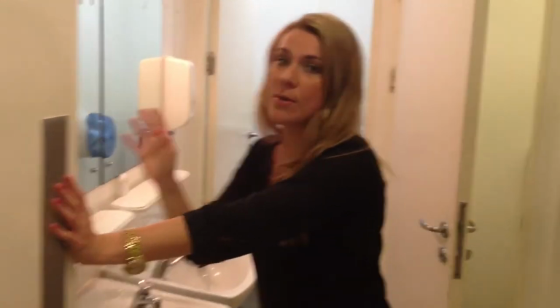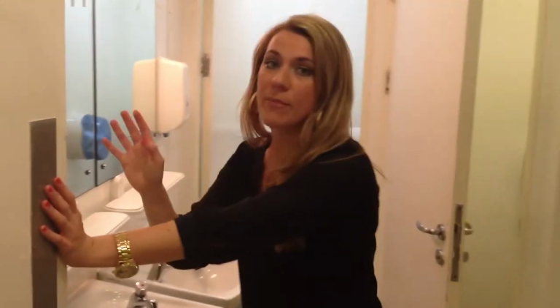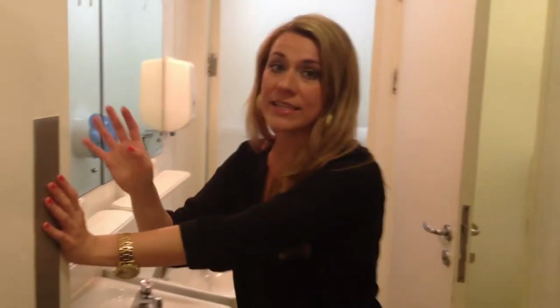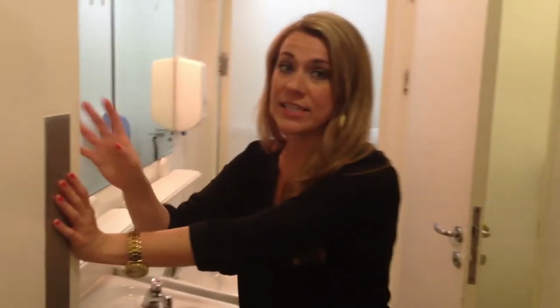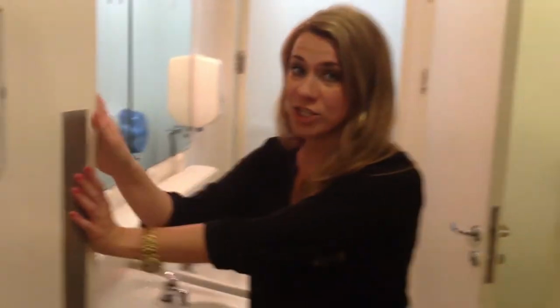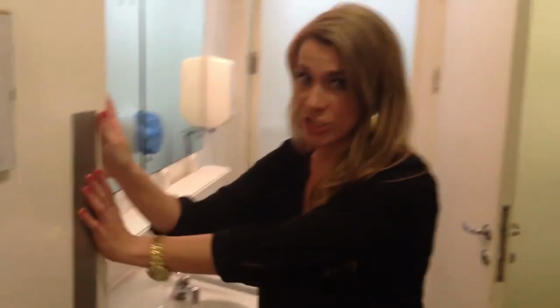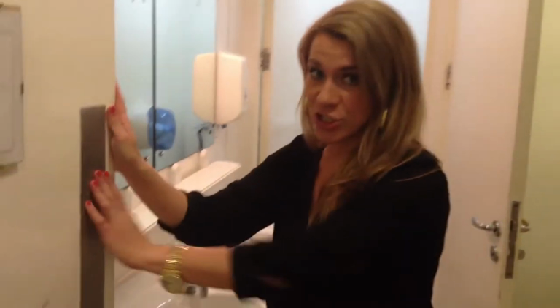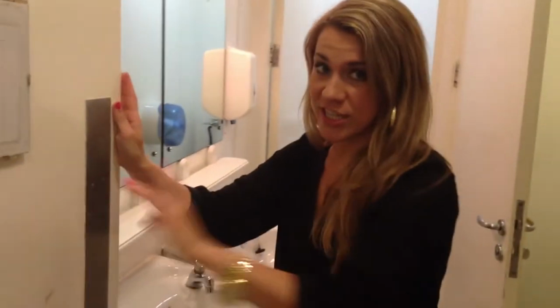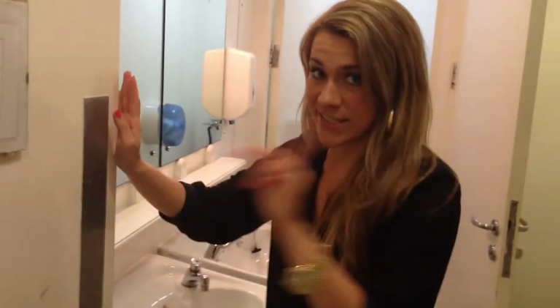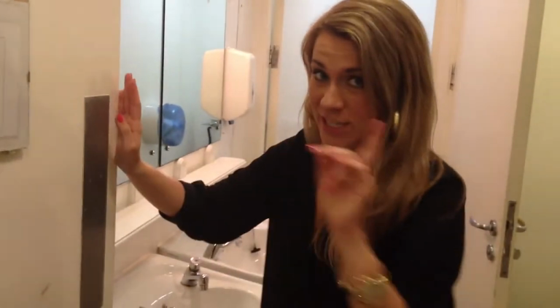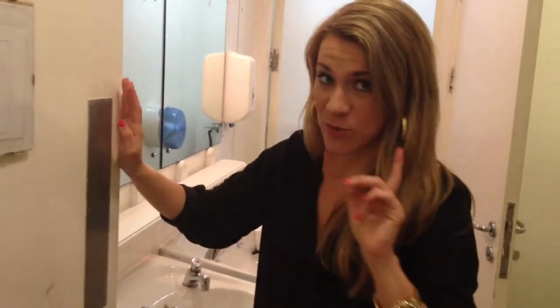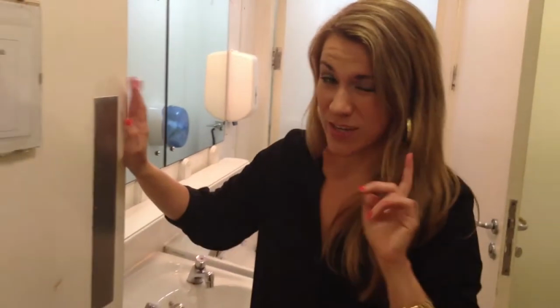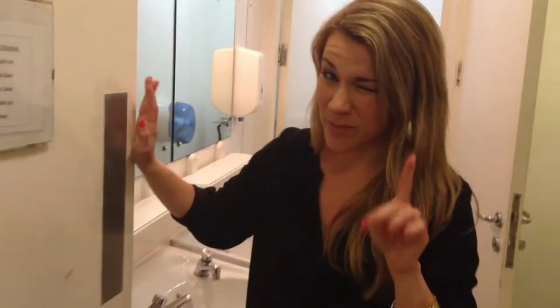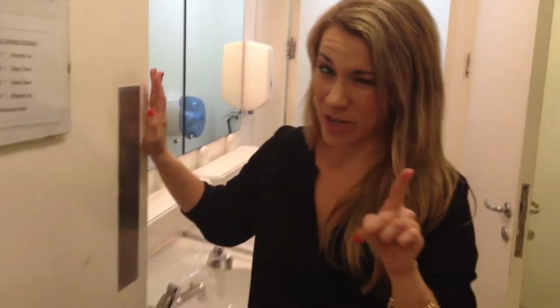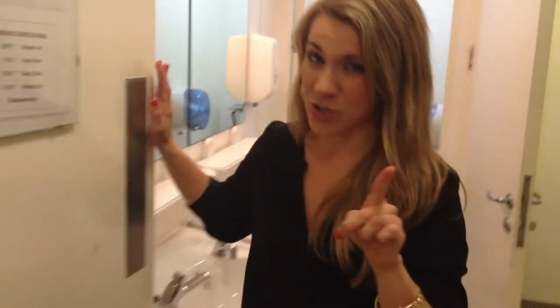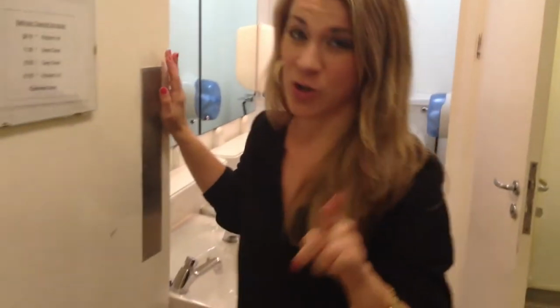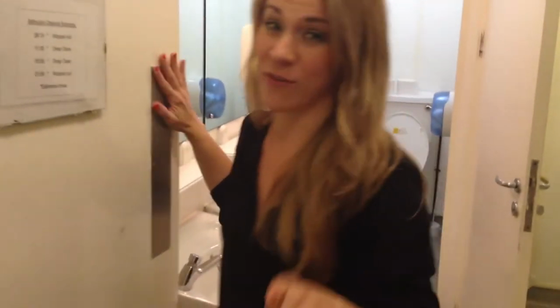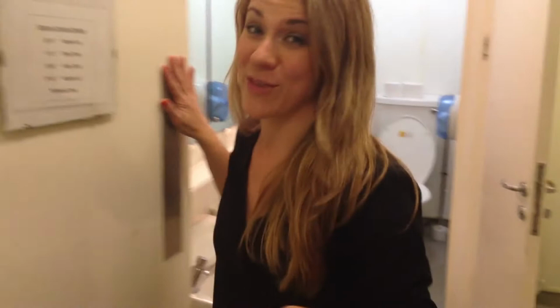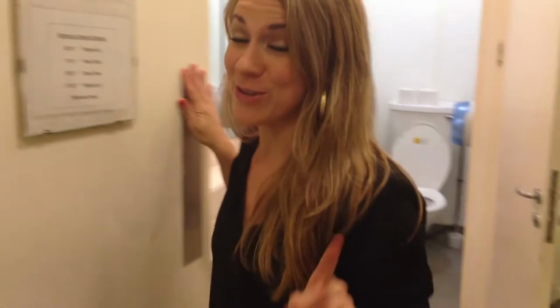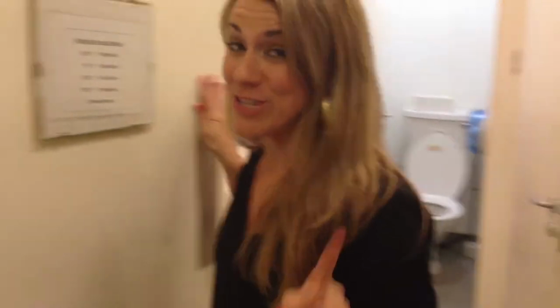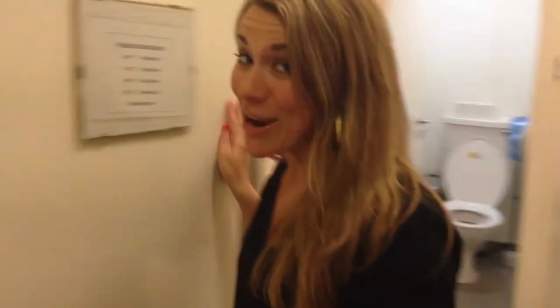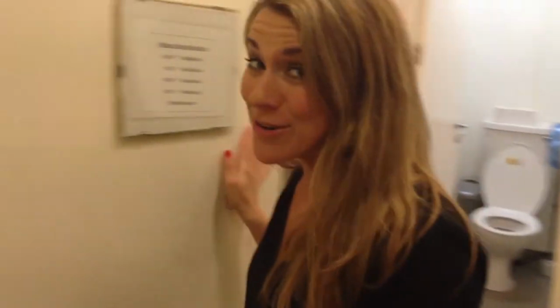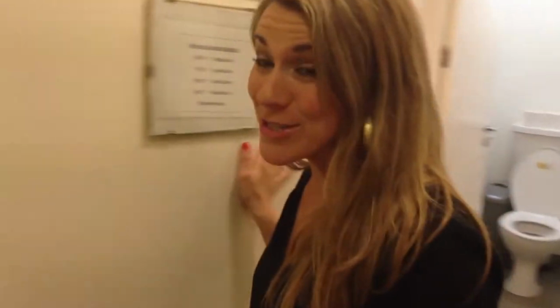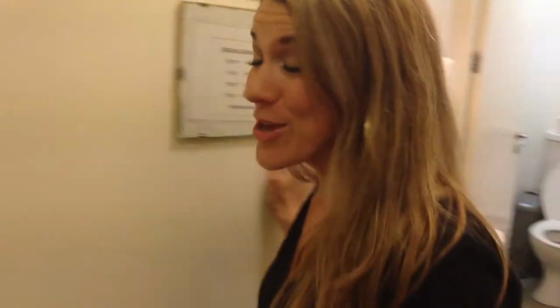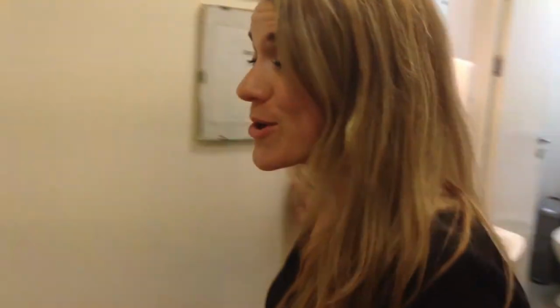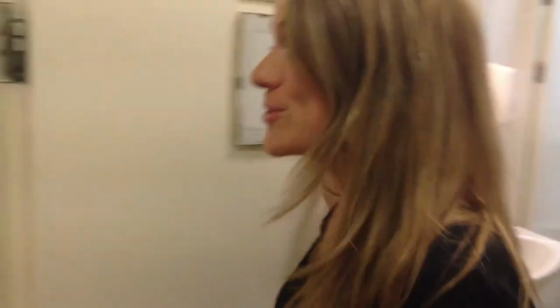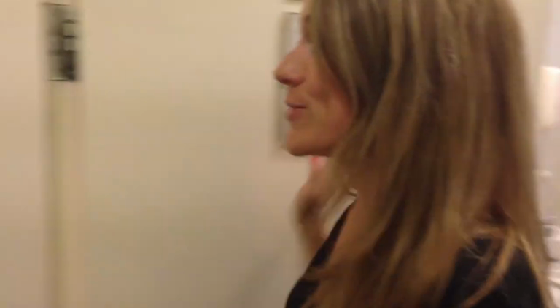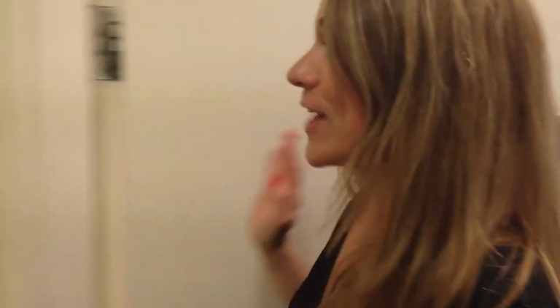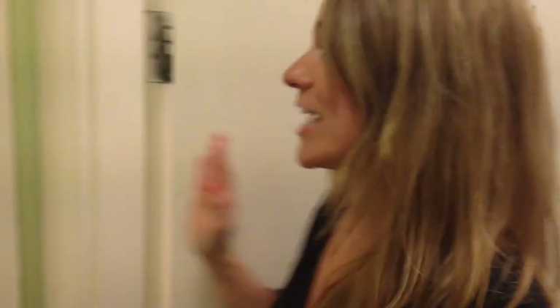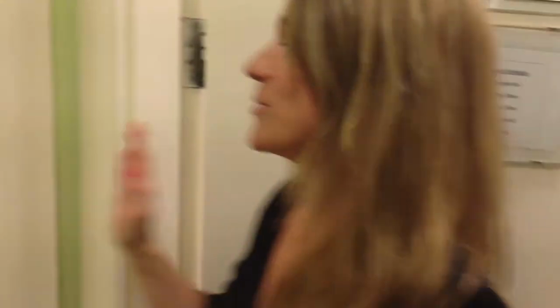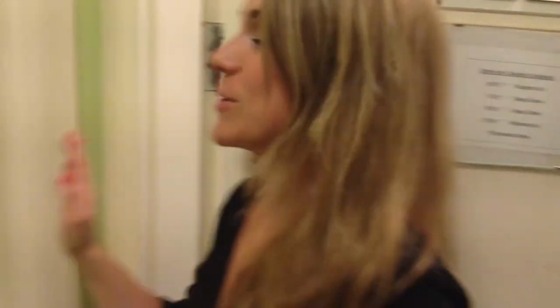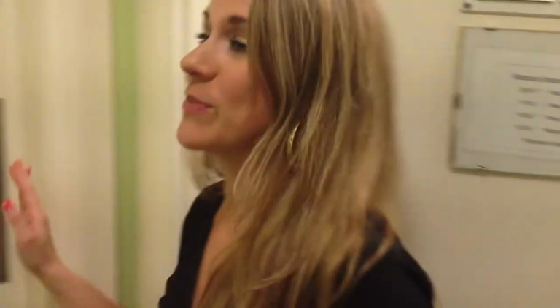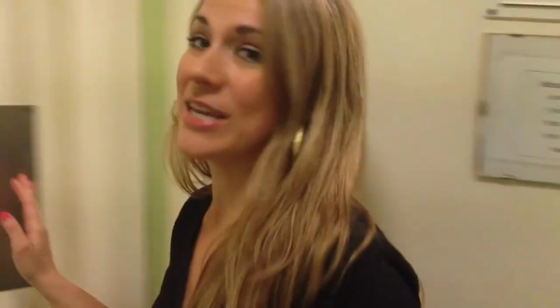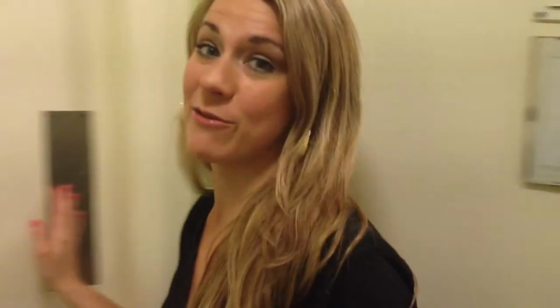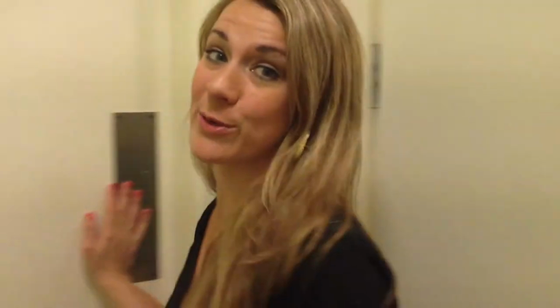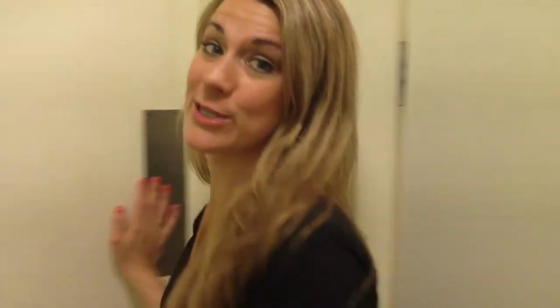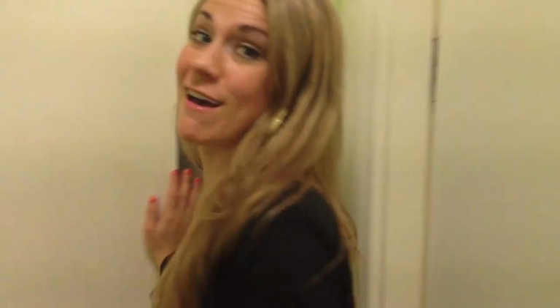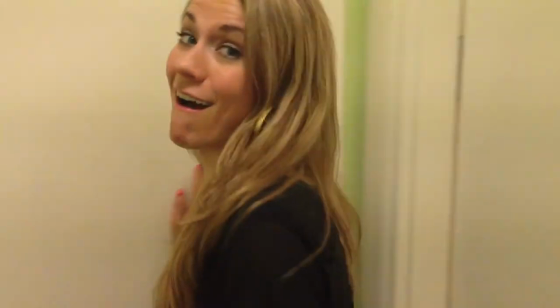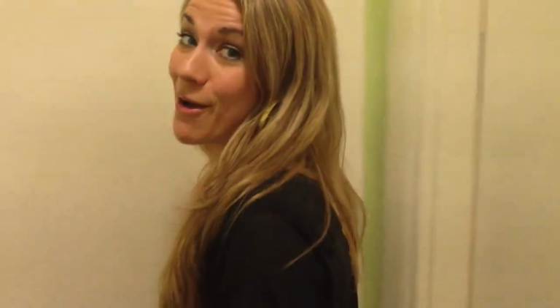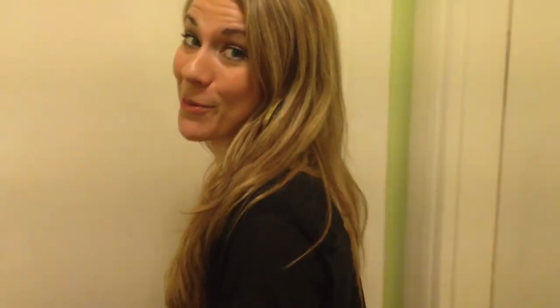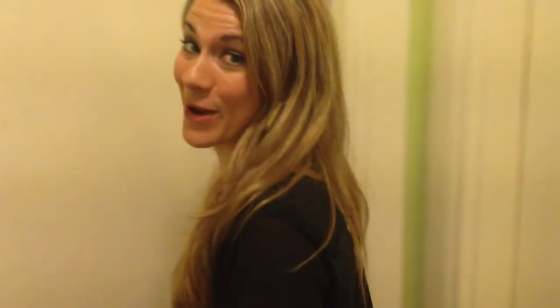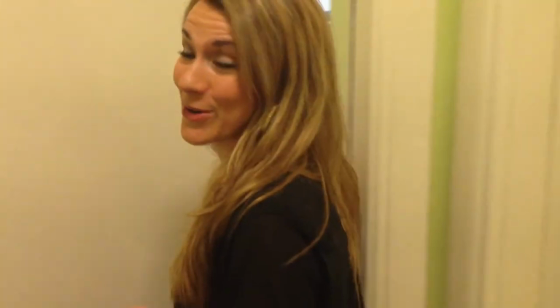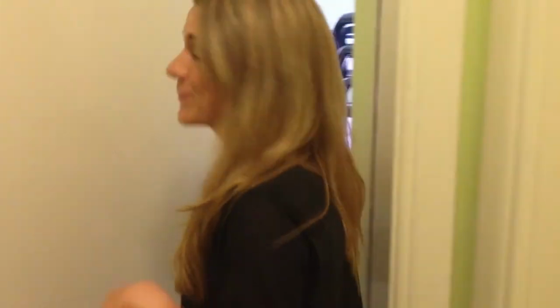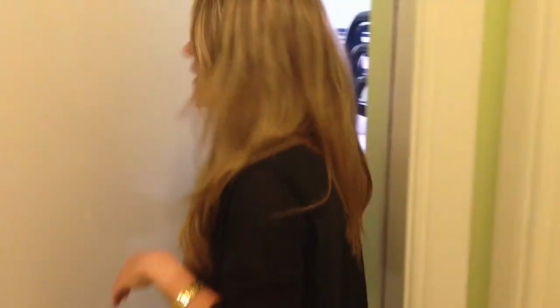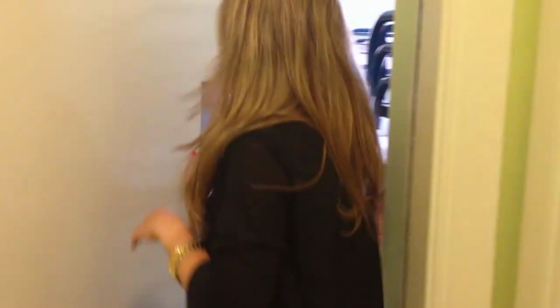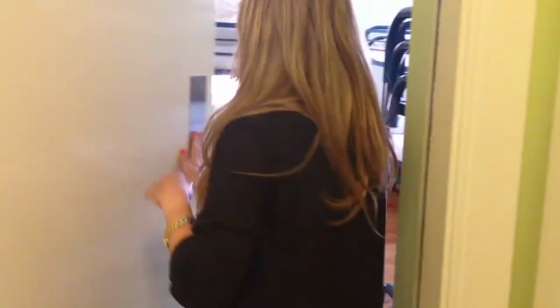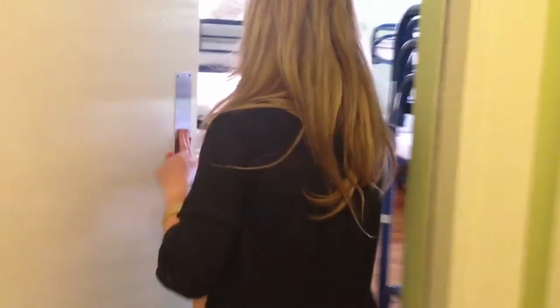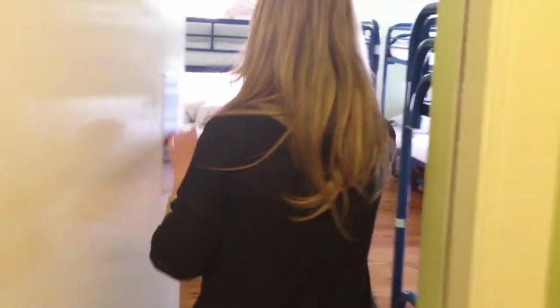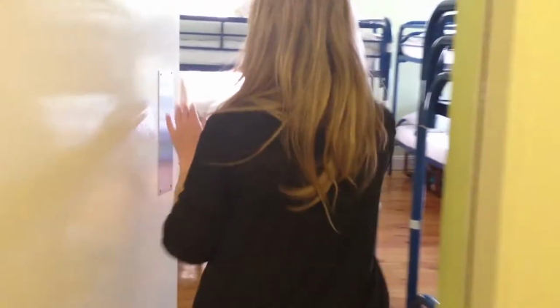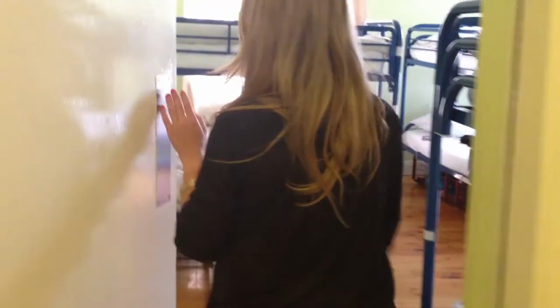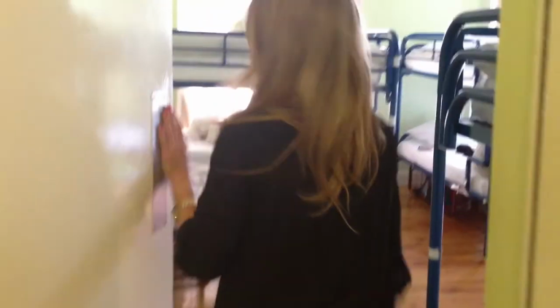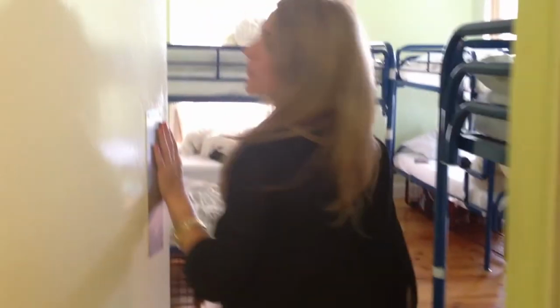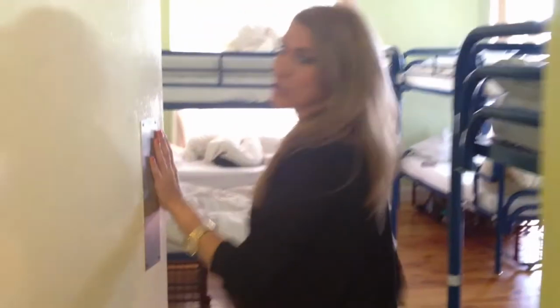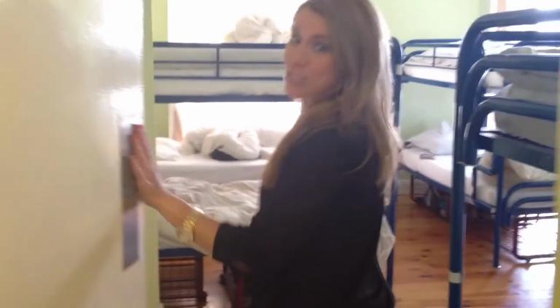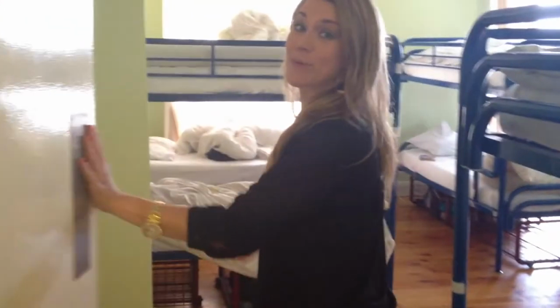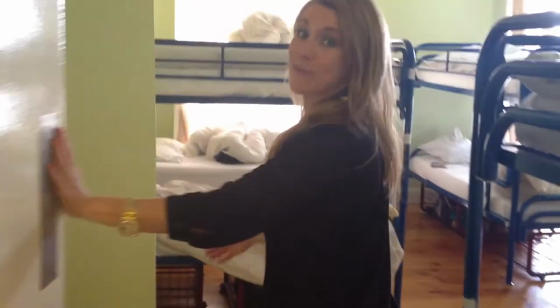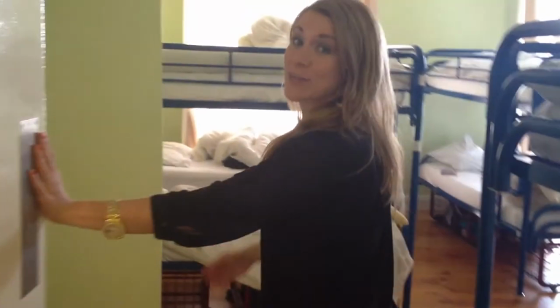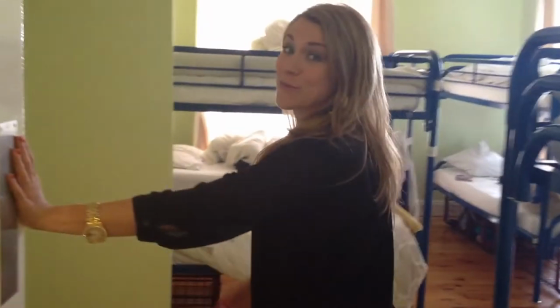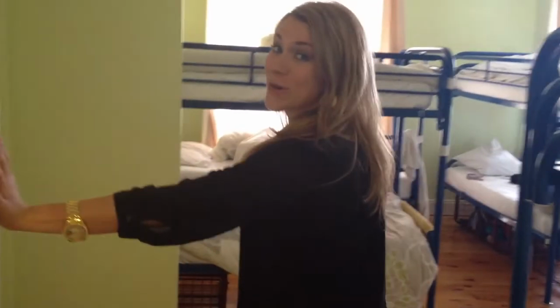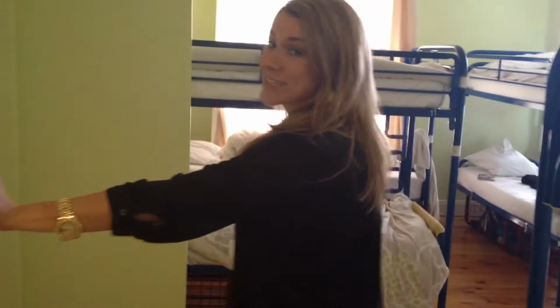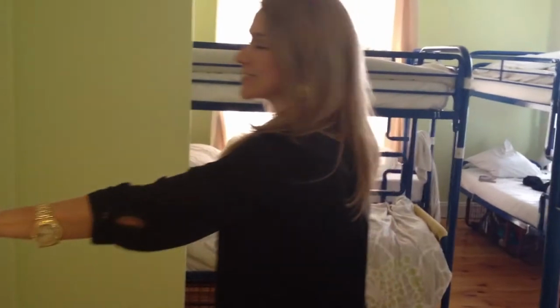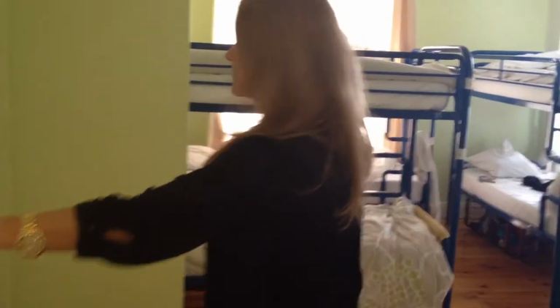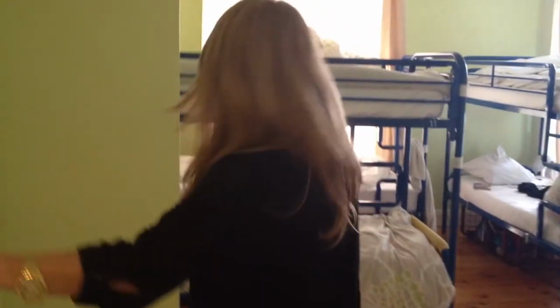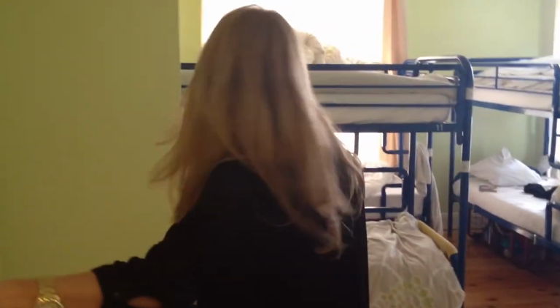My suggestion is that you get up extra early for those showers, so that you can beat everyone to the hot water, but I think it's going to work just perfect for us.